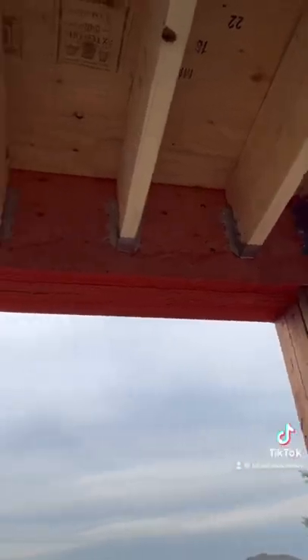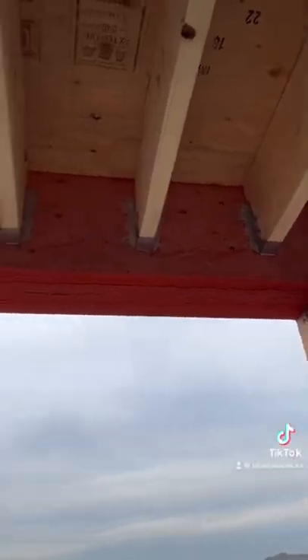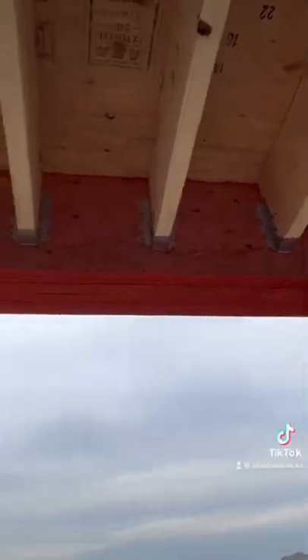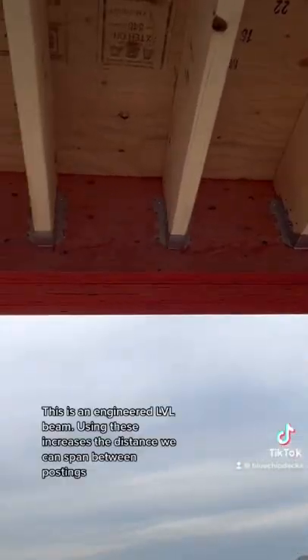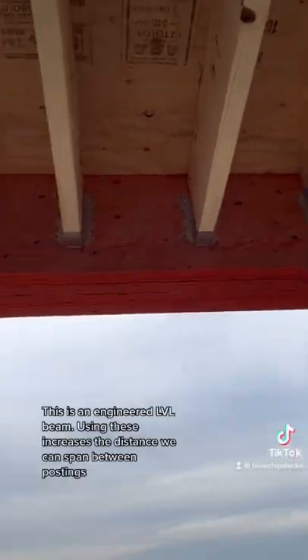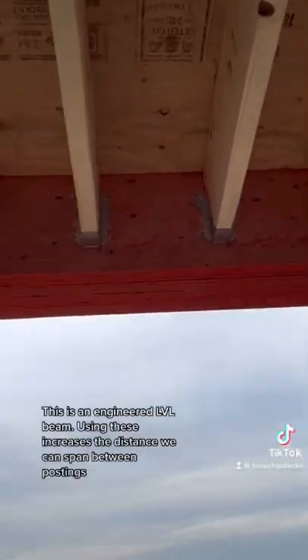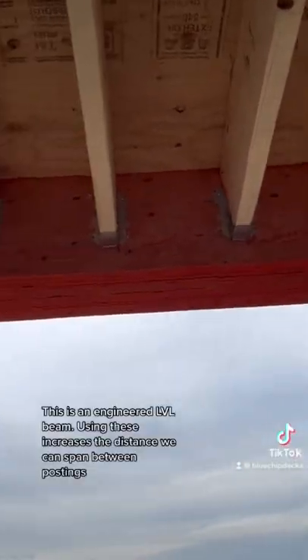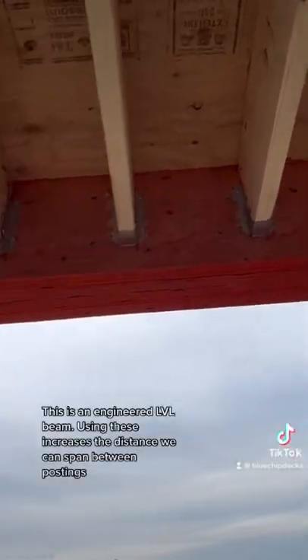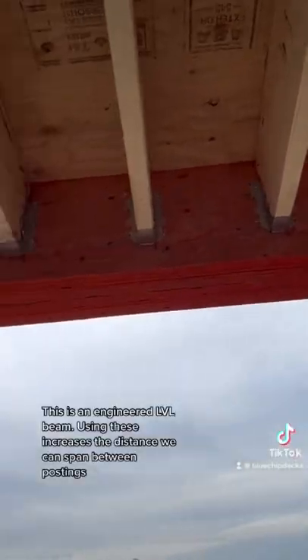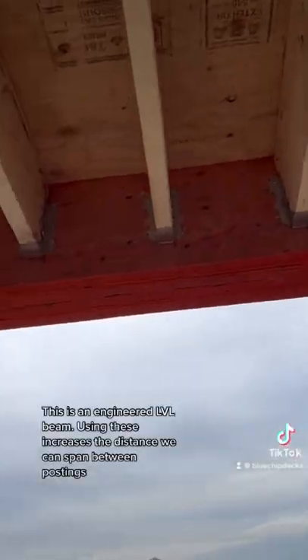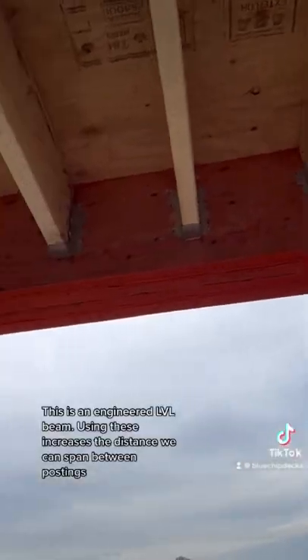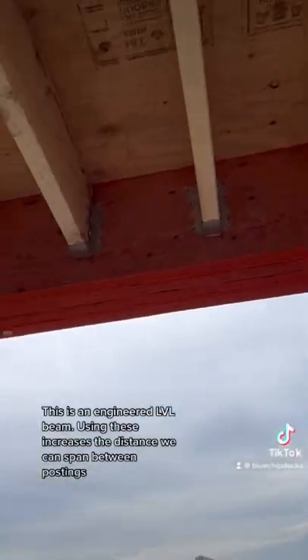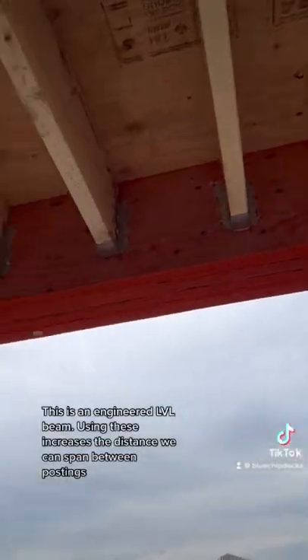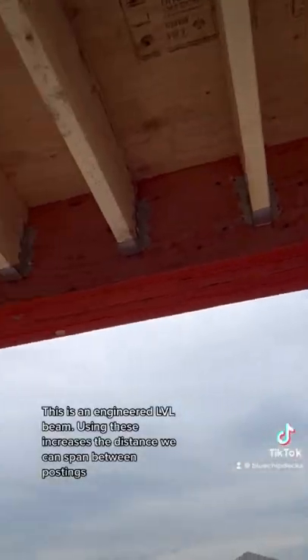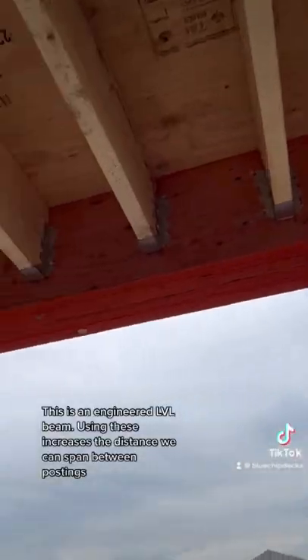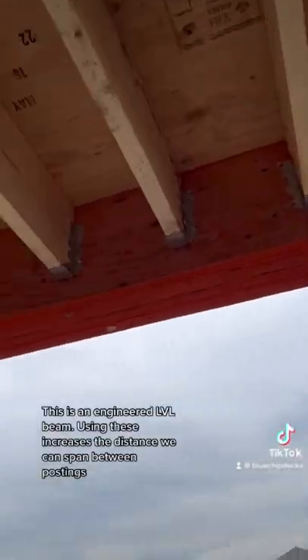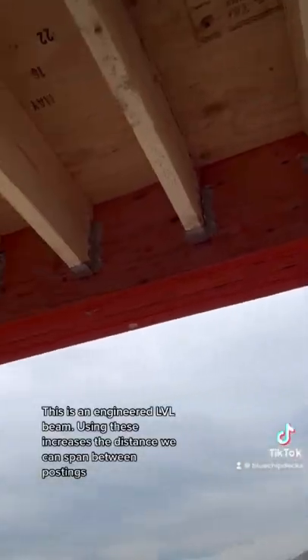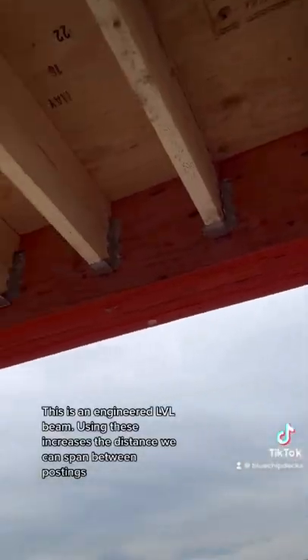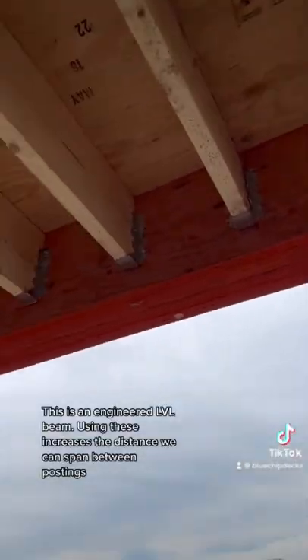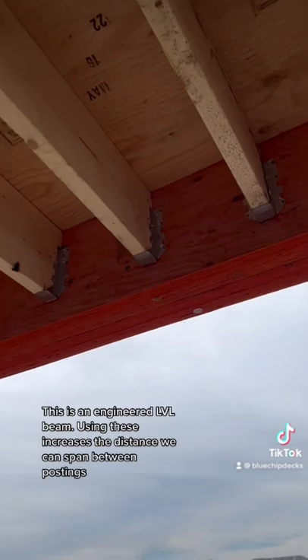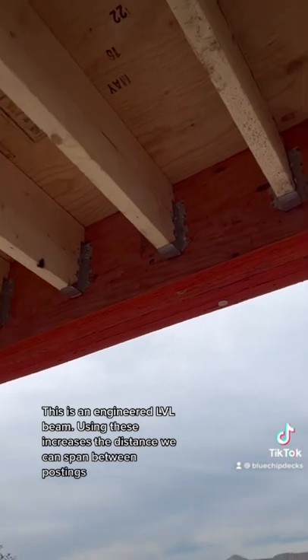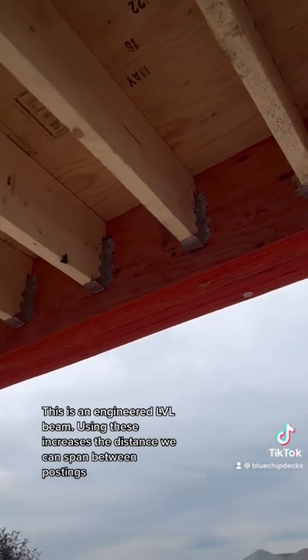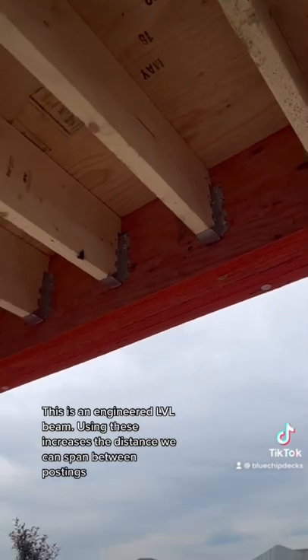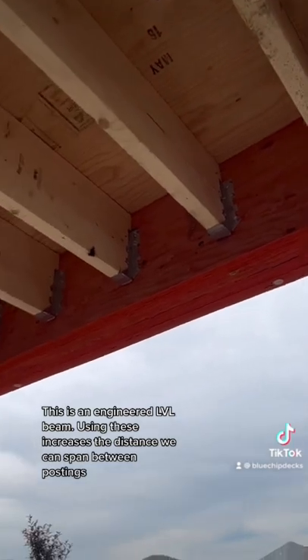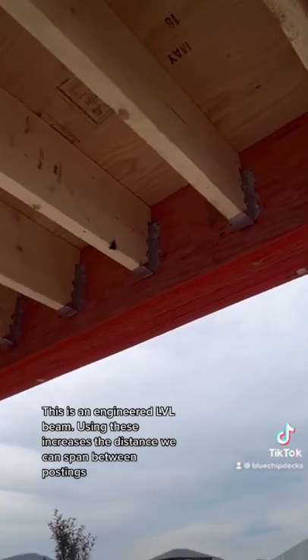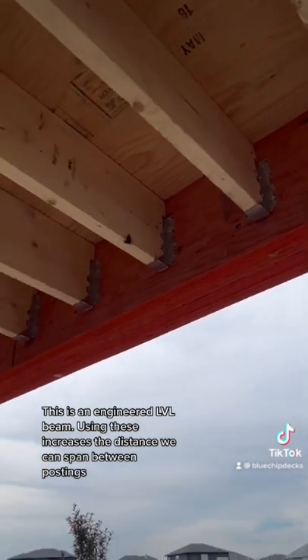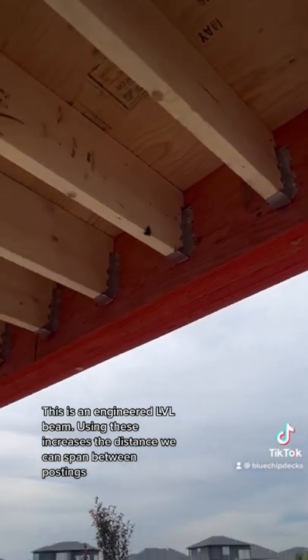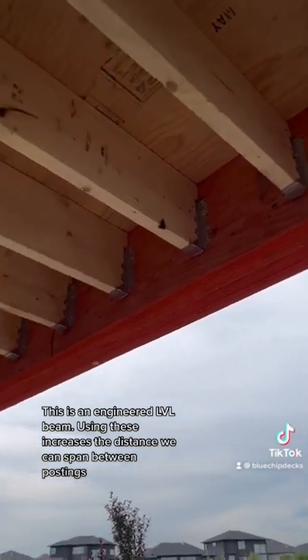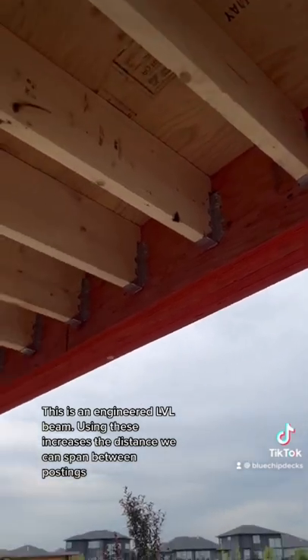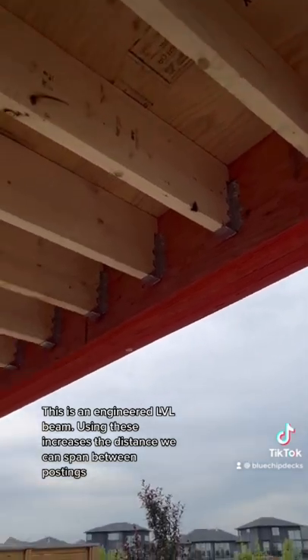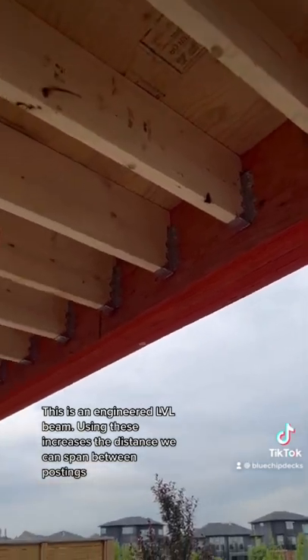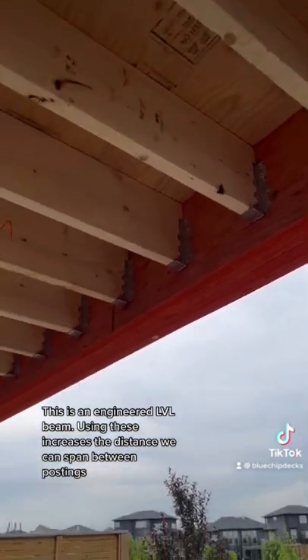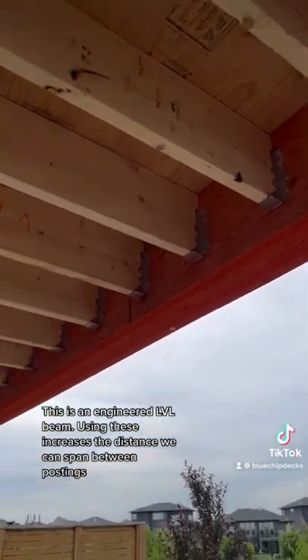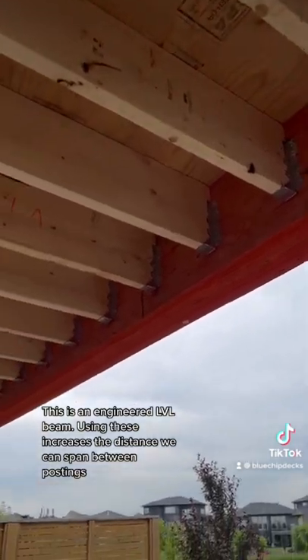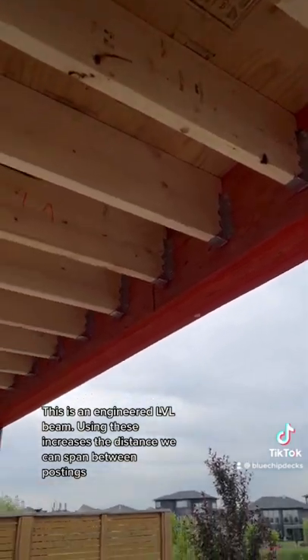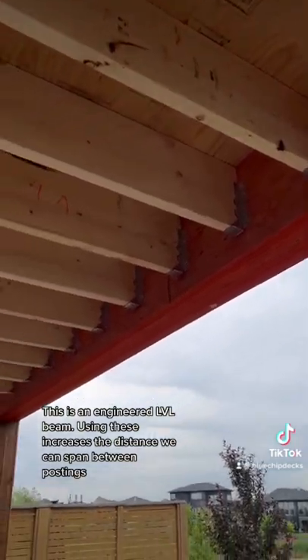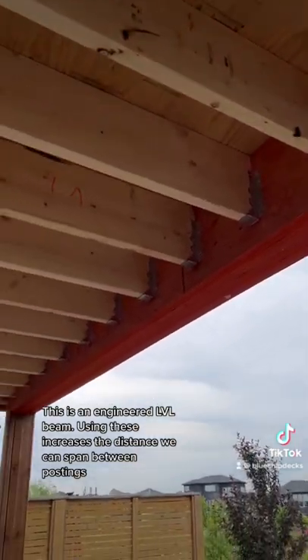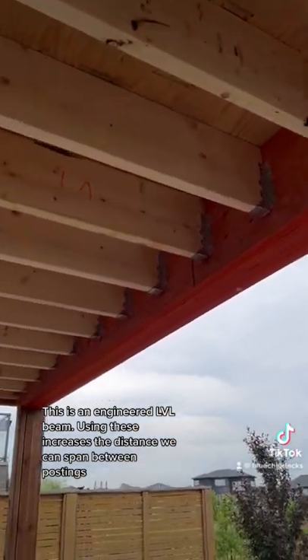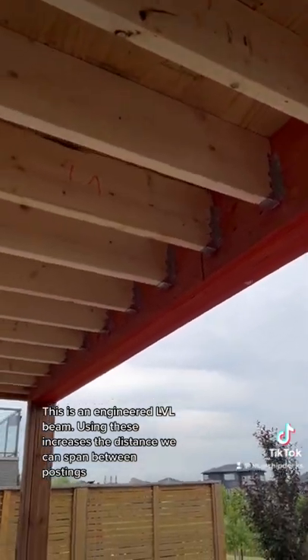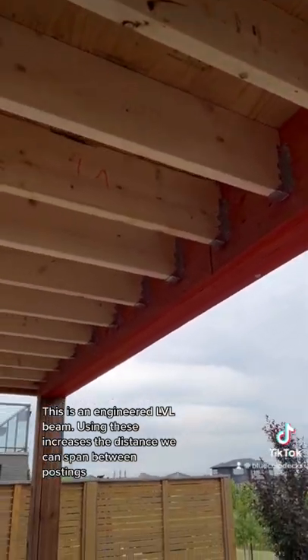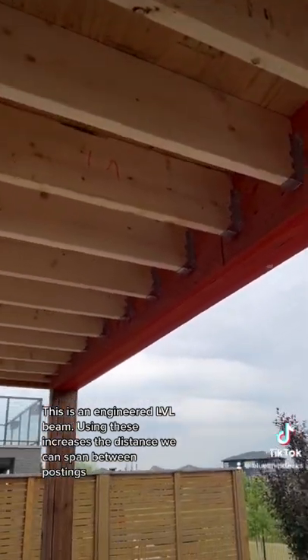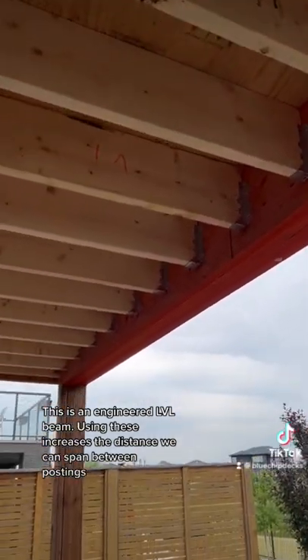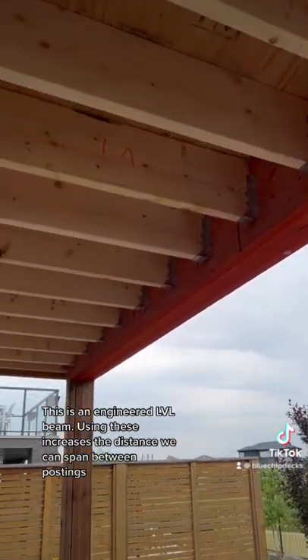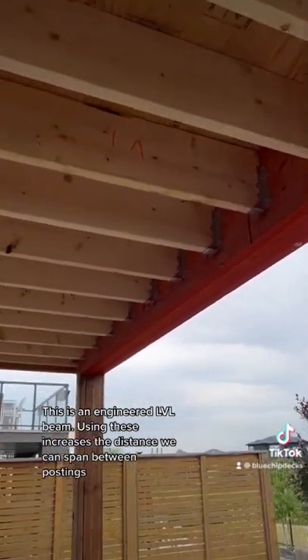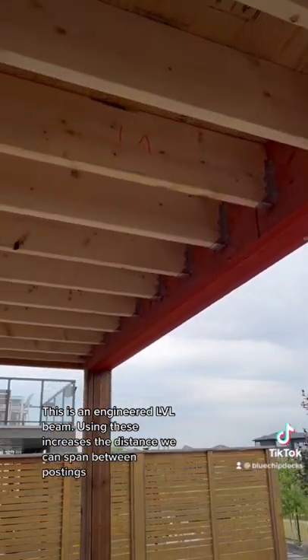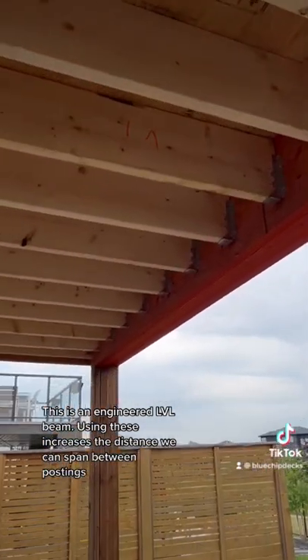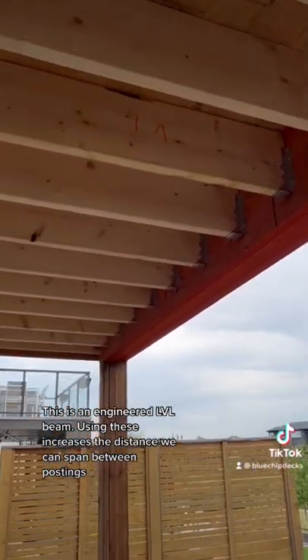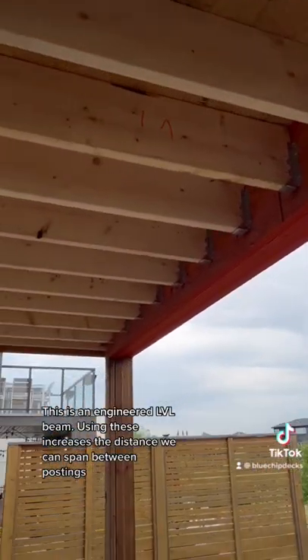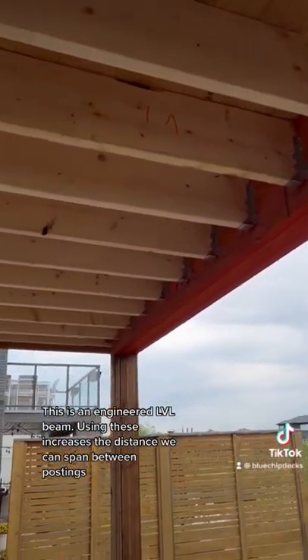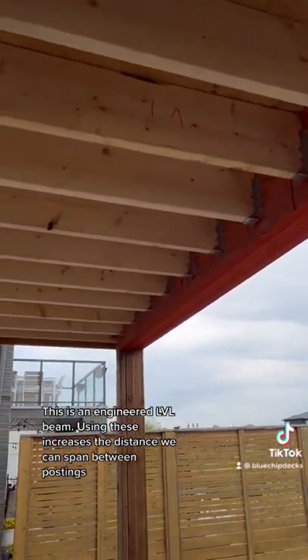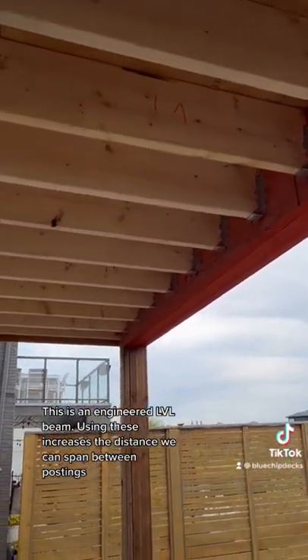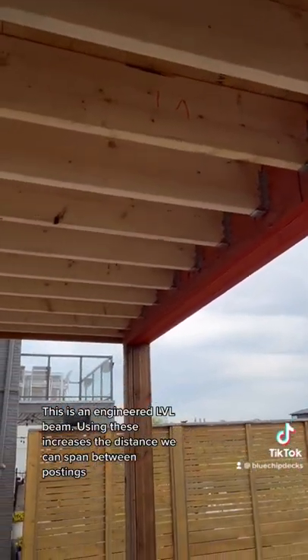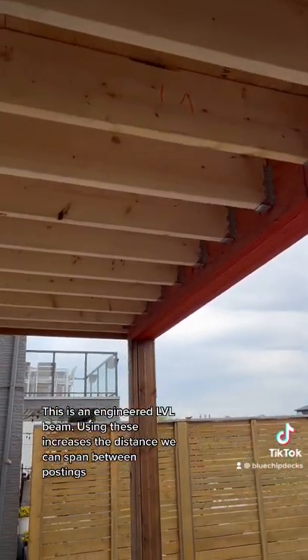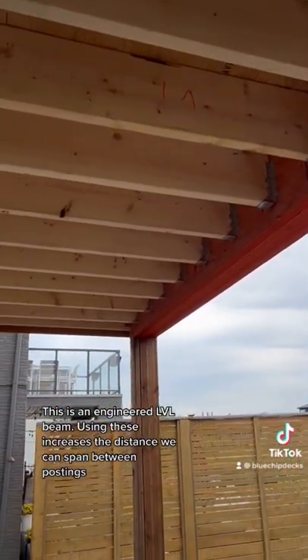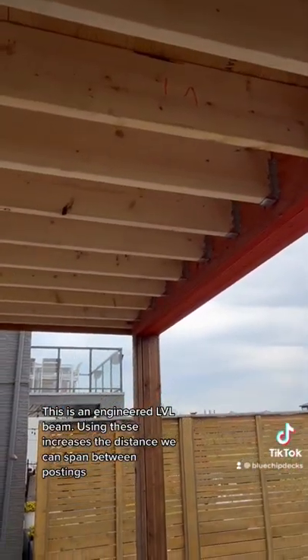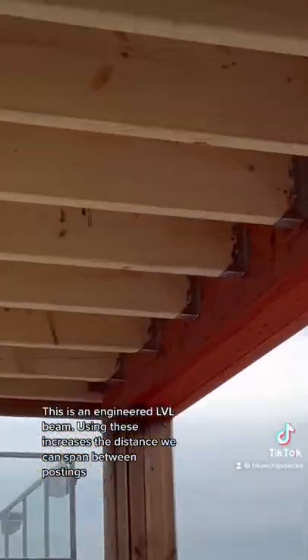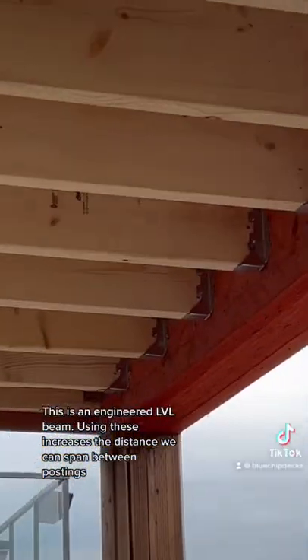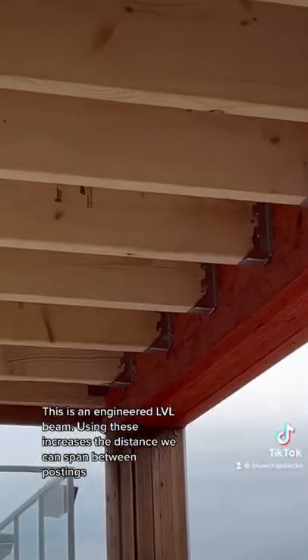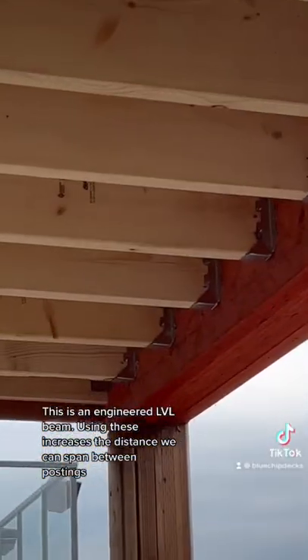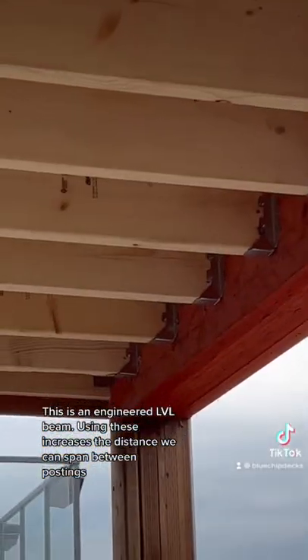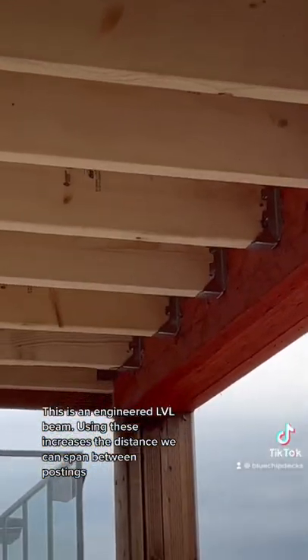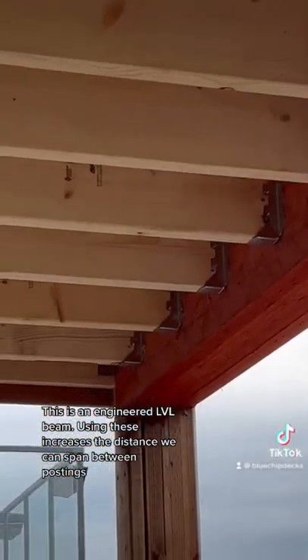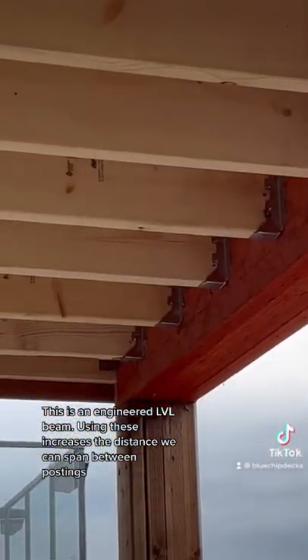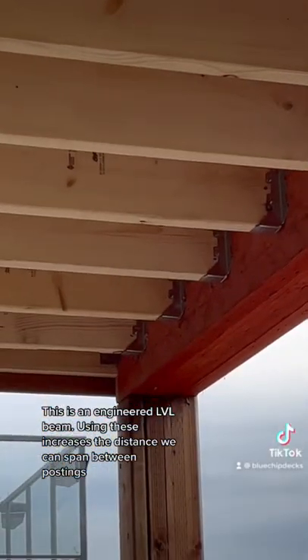This is an engineered LVL beam. Using these increases the distance we can span between postings.